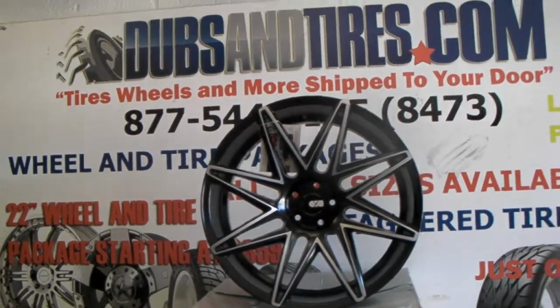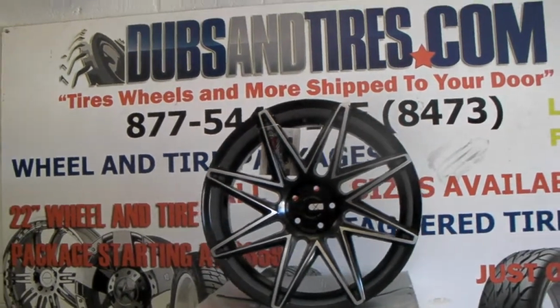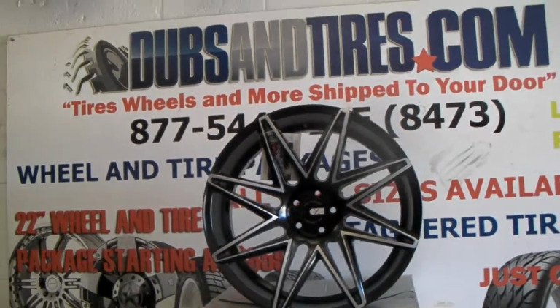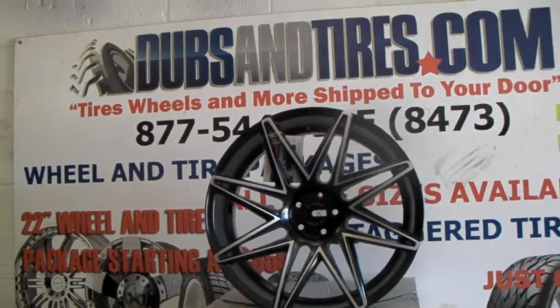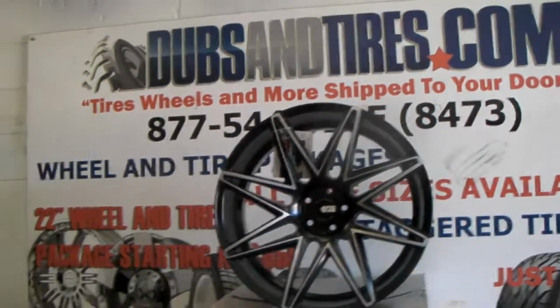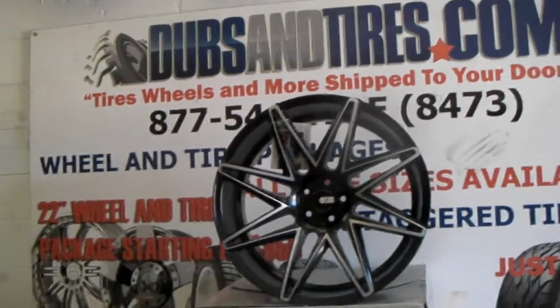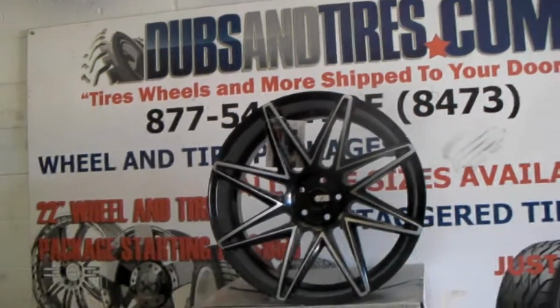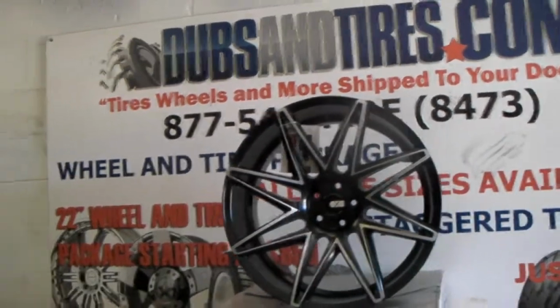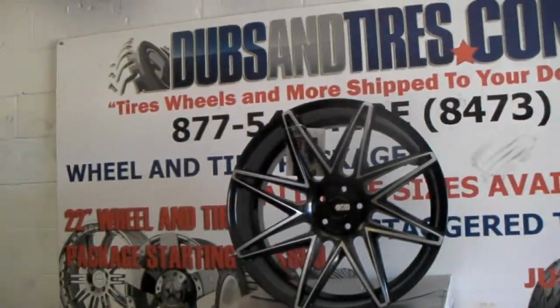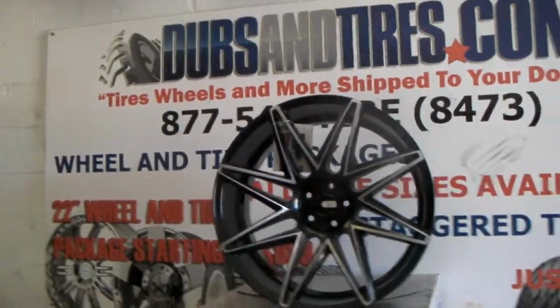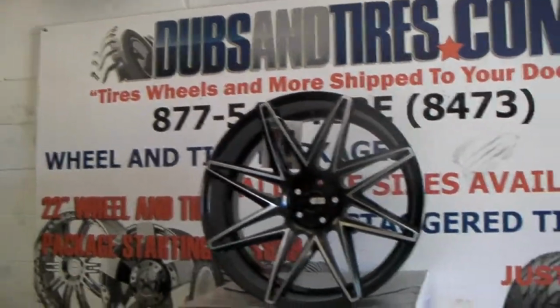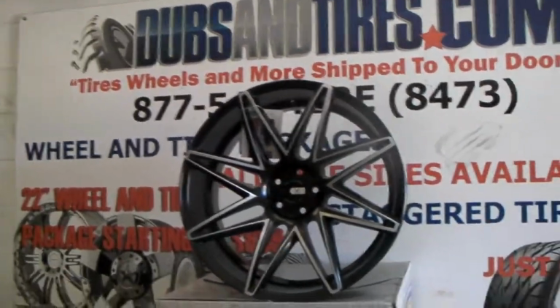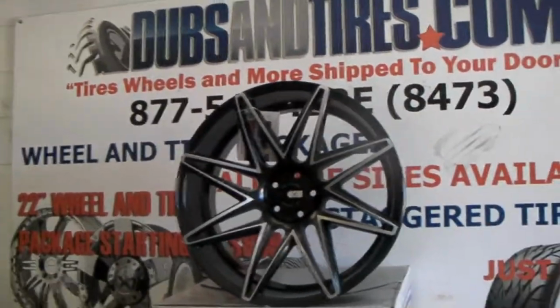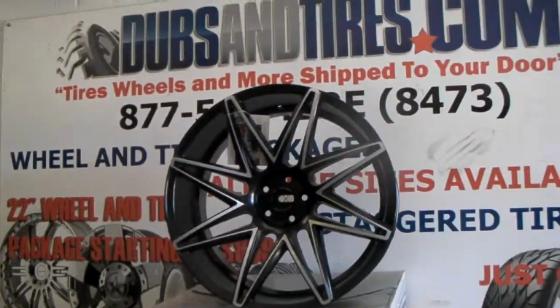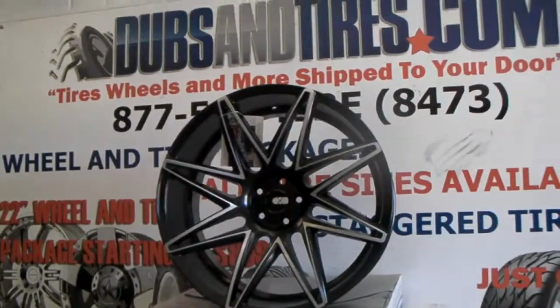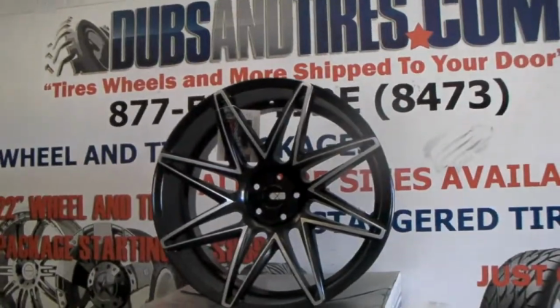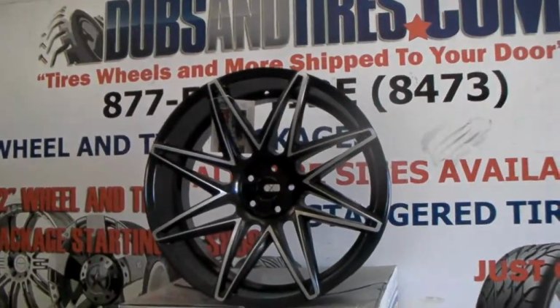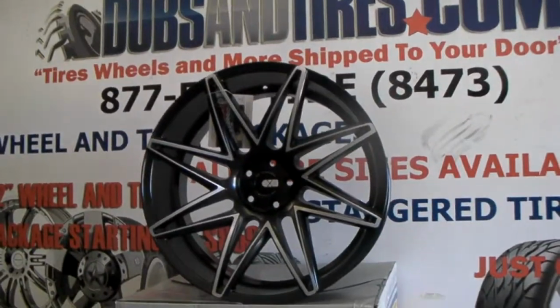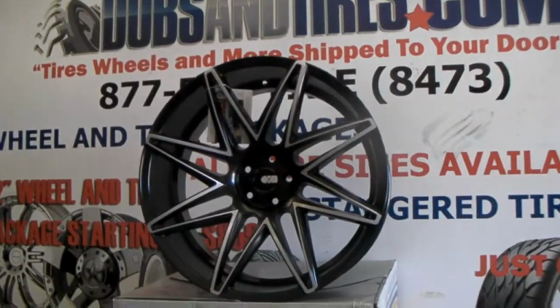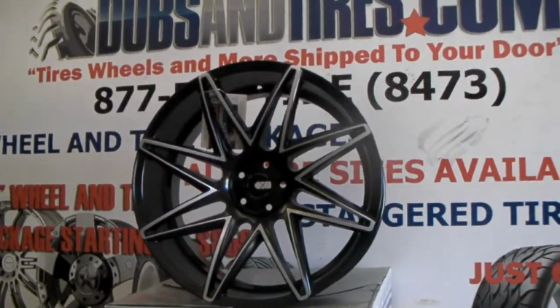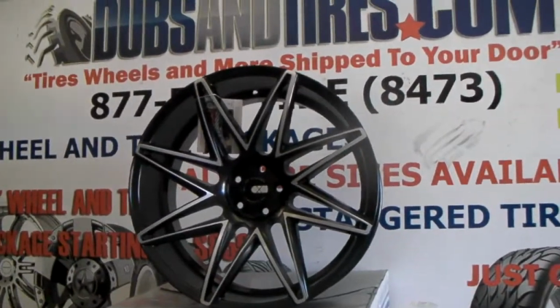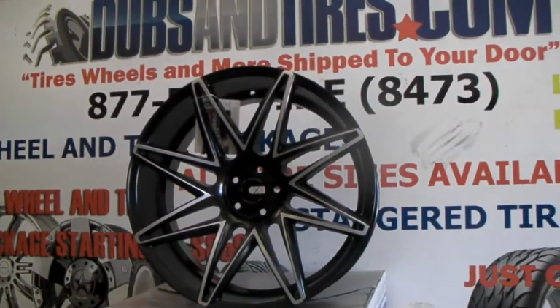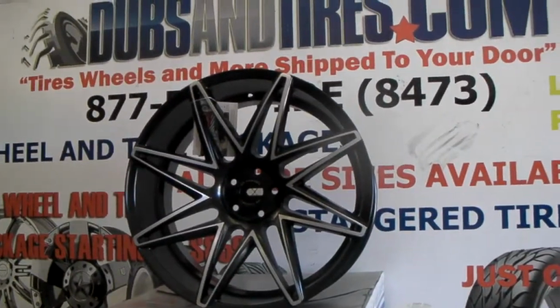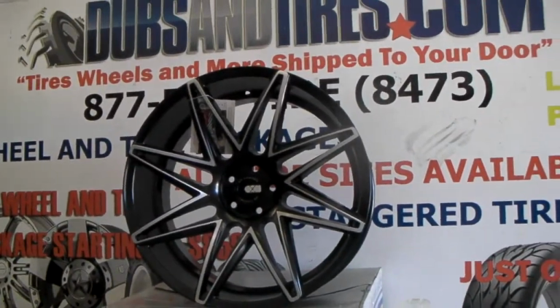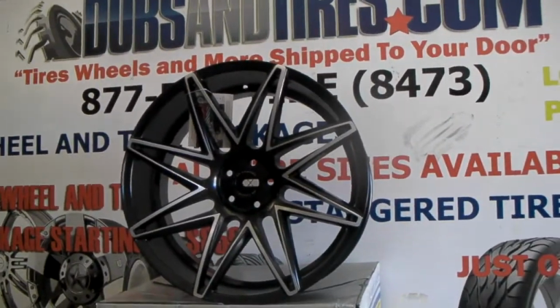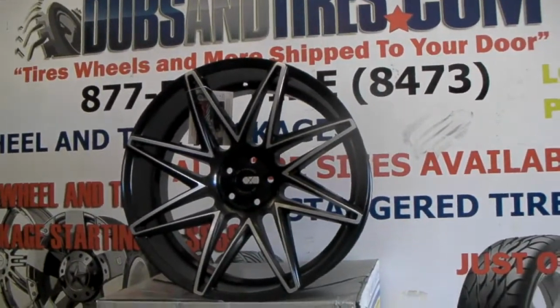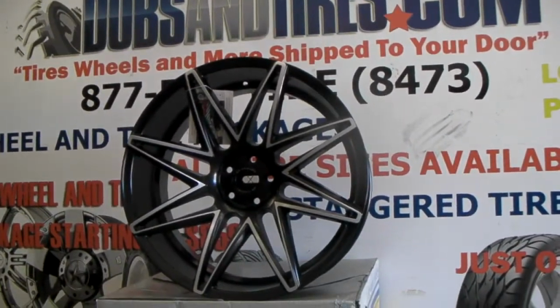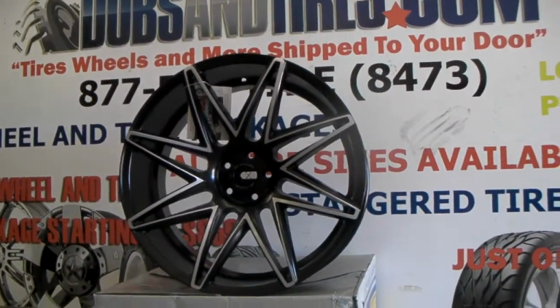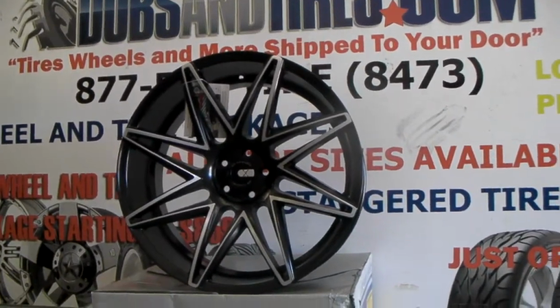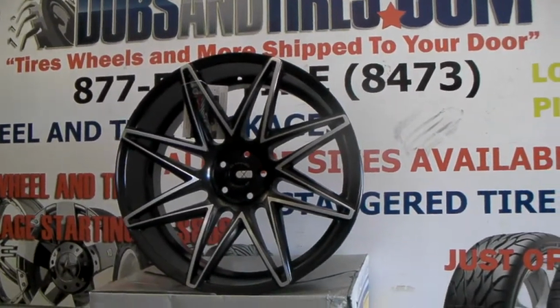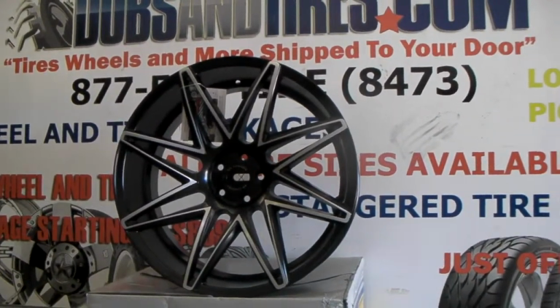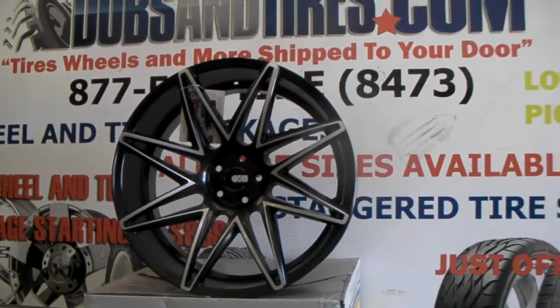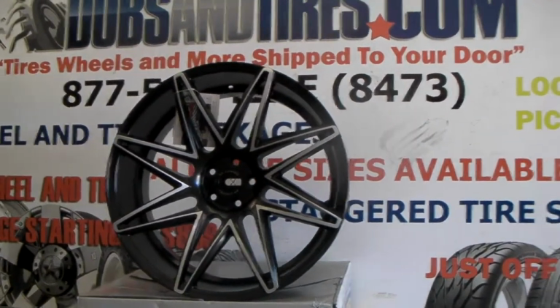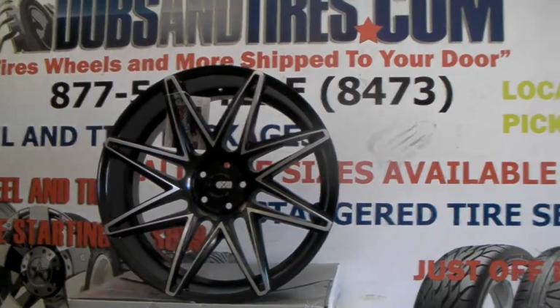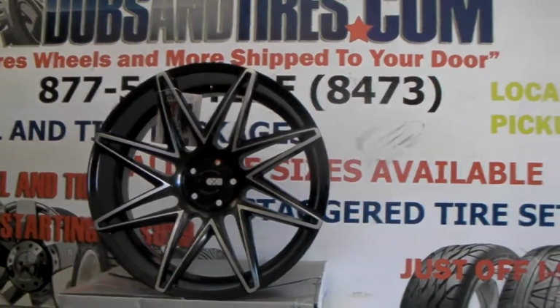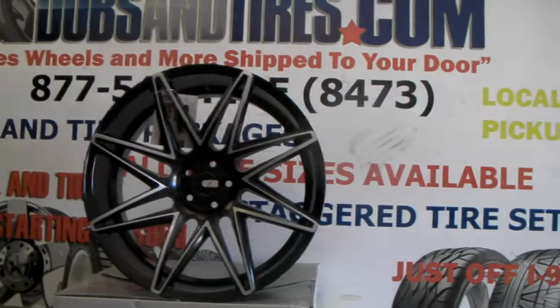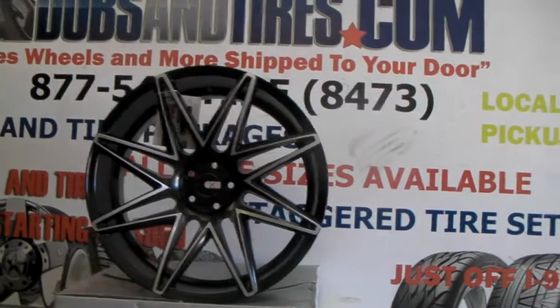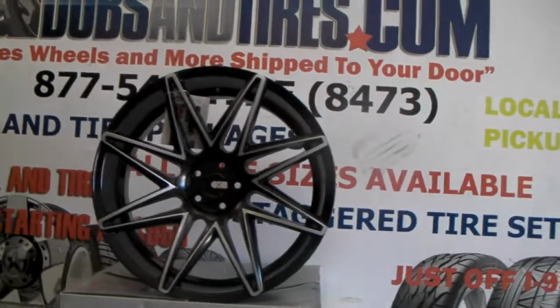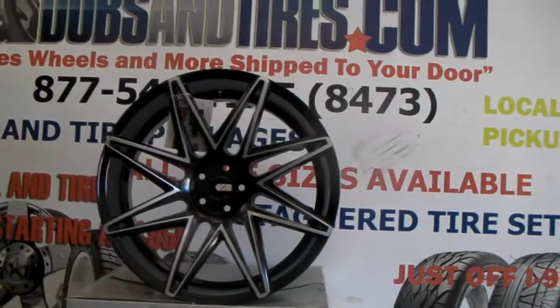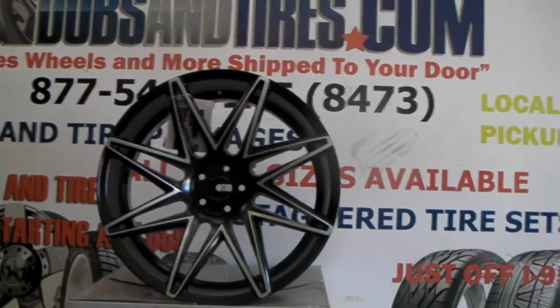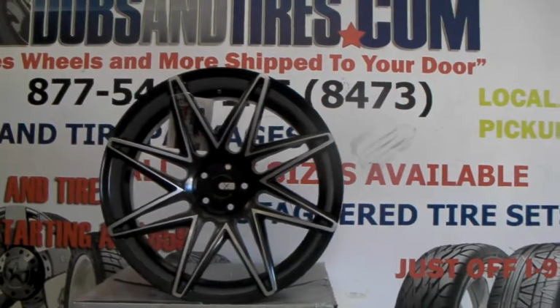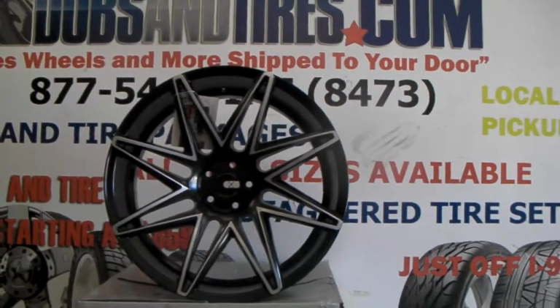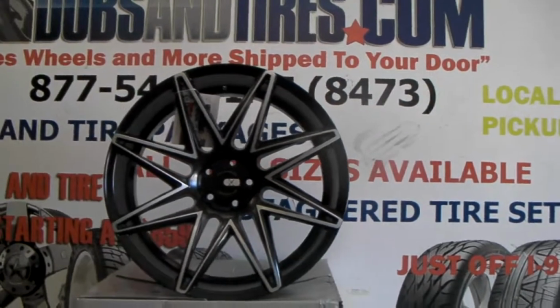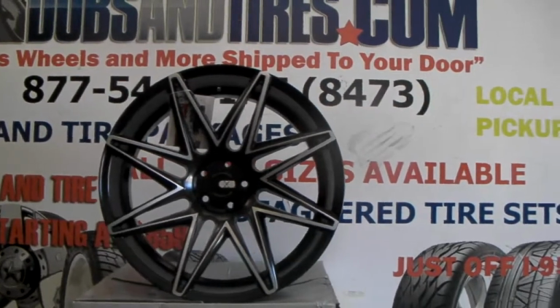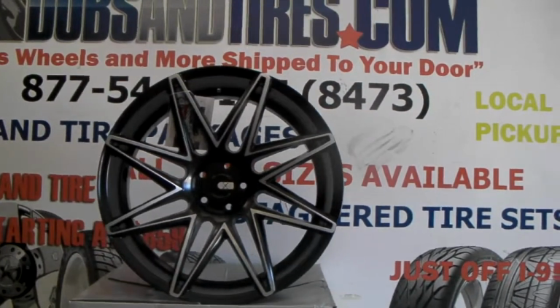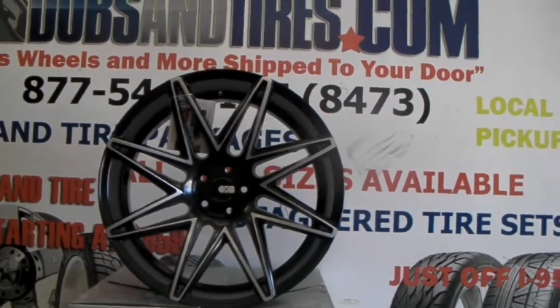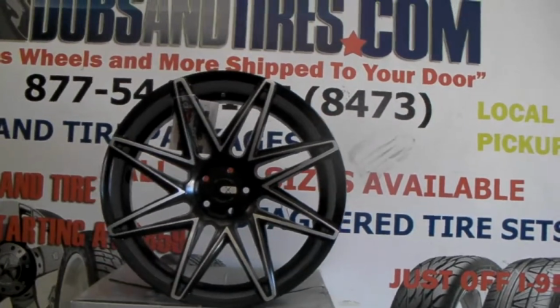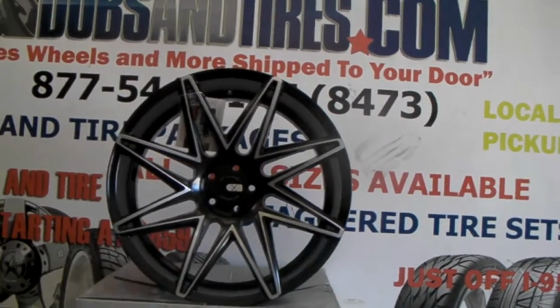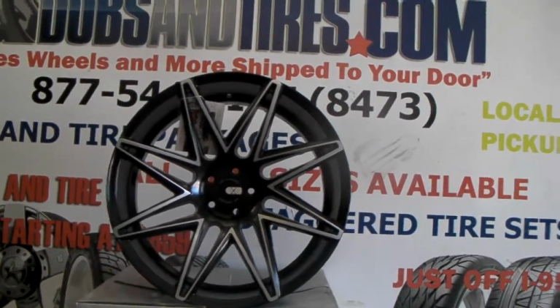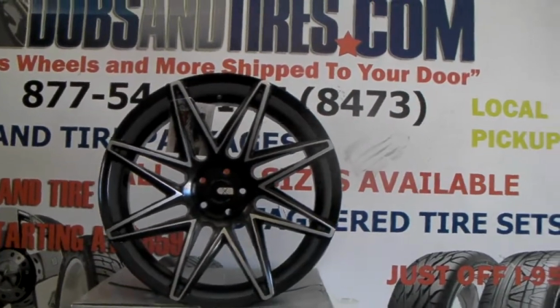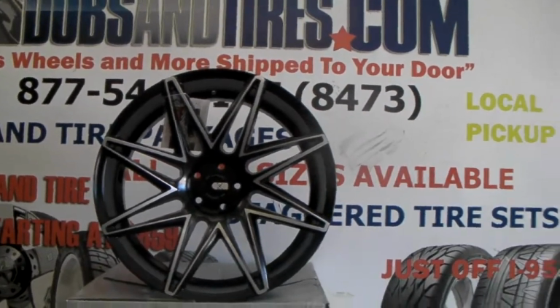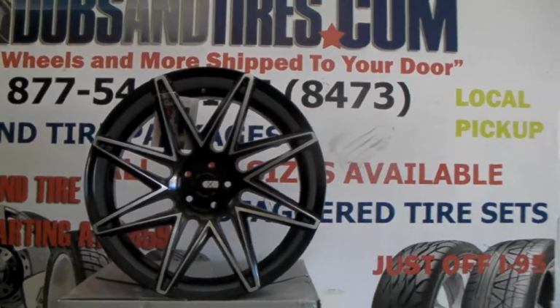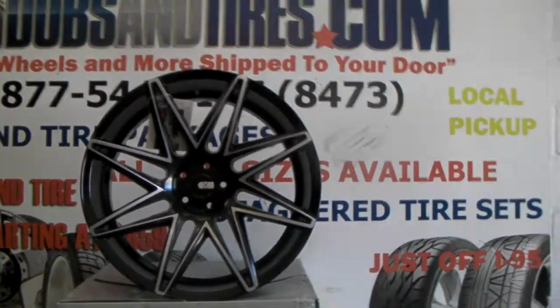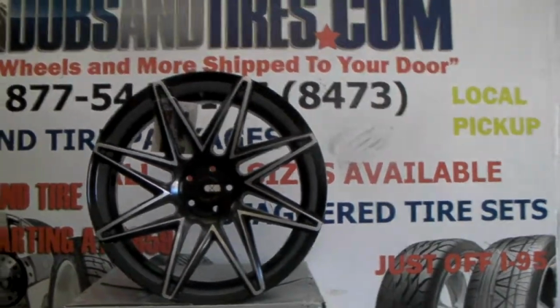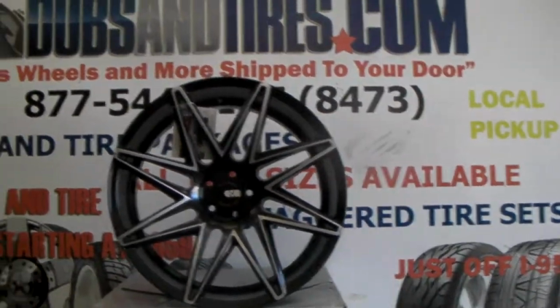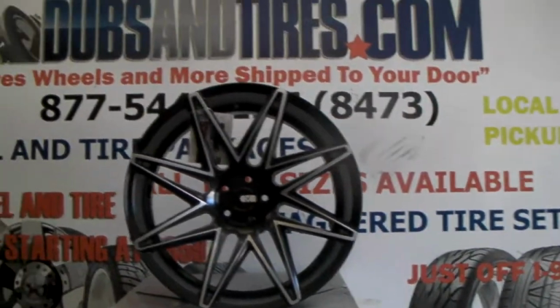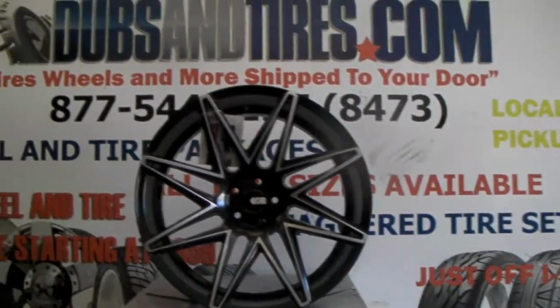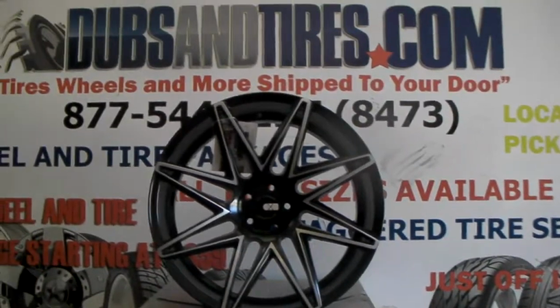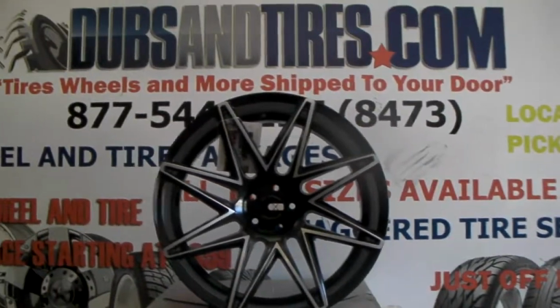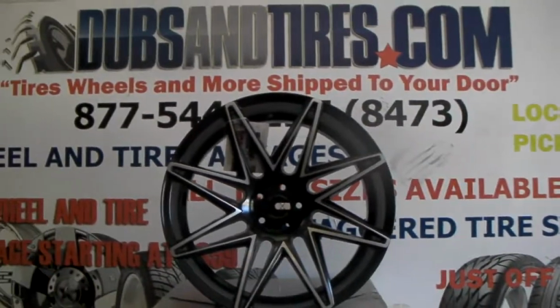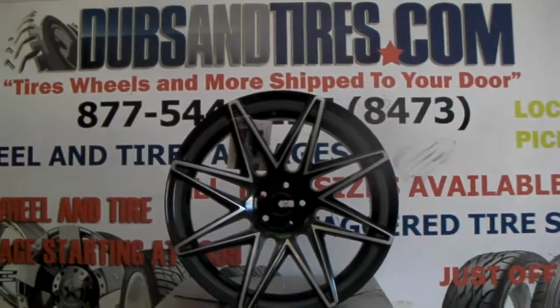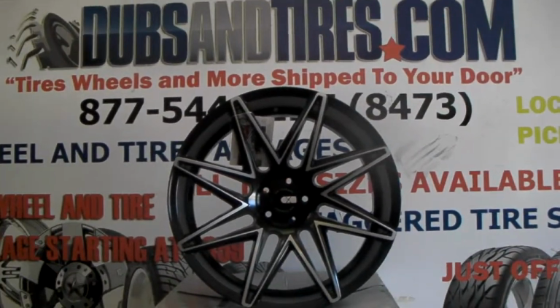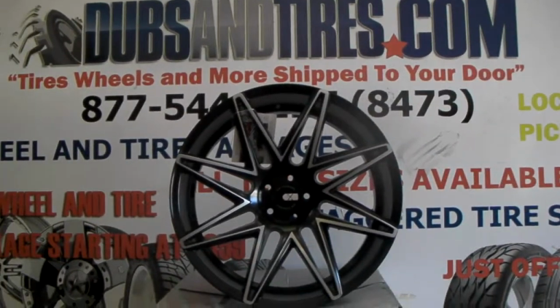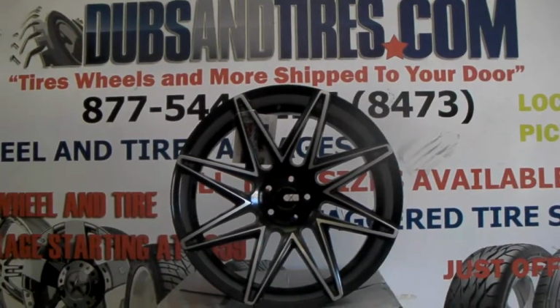You can find these again at DubsandTires.com for some of the best prices you'll find anywhere. It's your boy KB from Dubs and Tires TV, signing off.